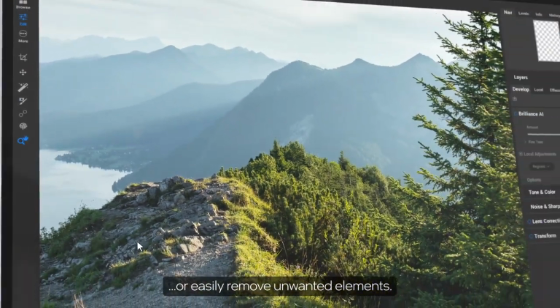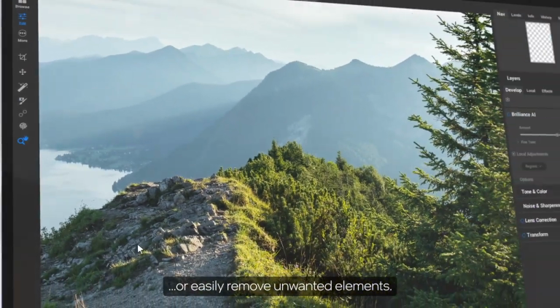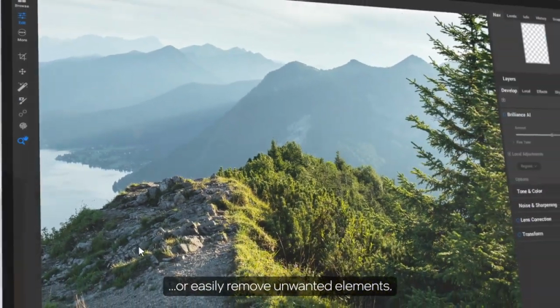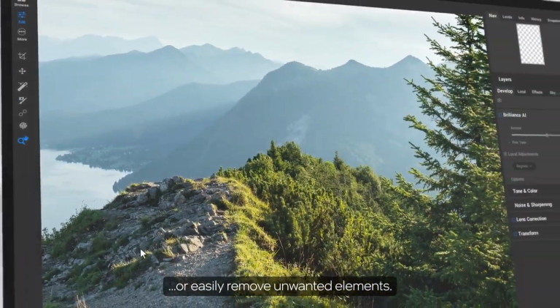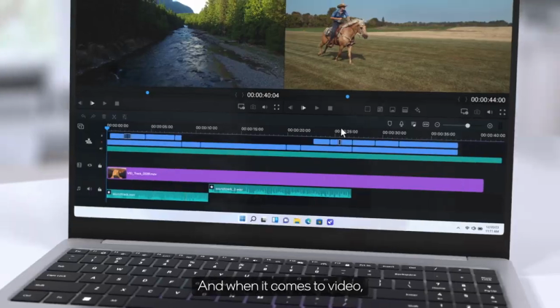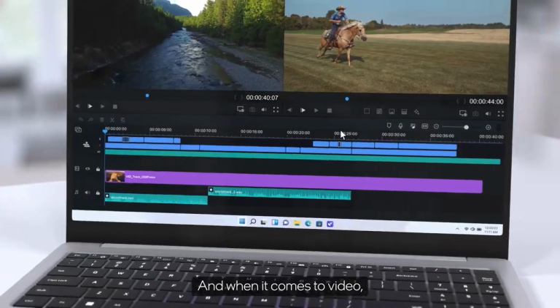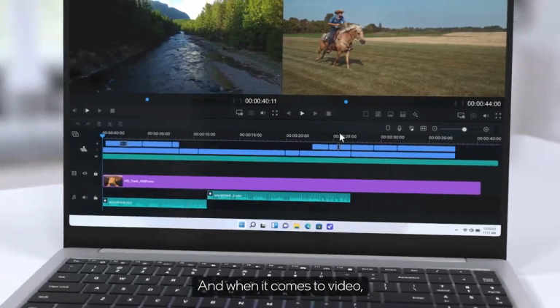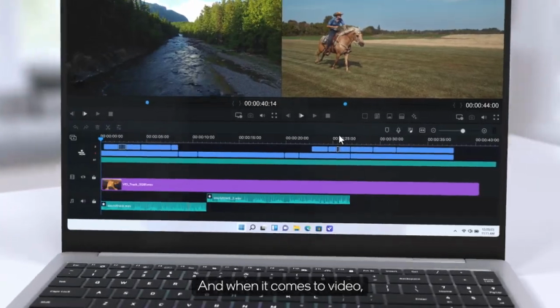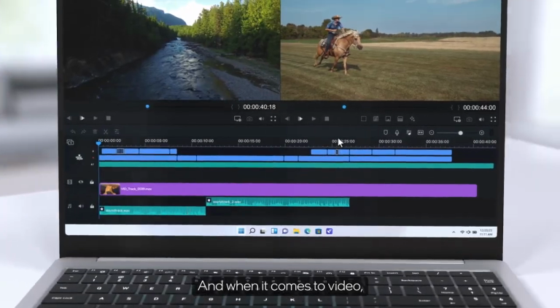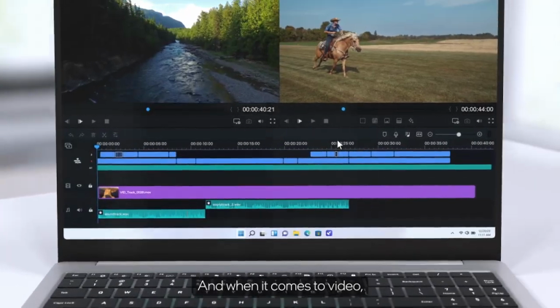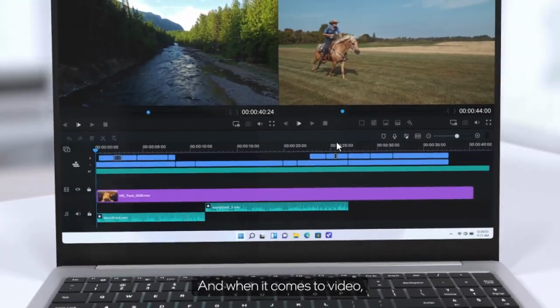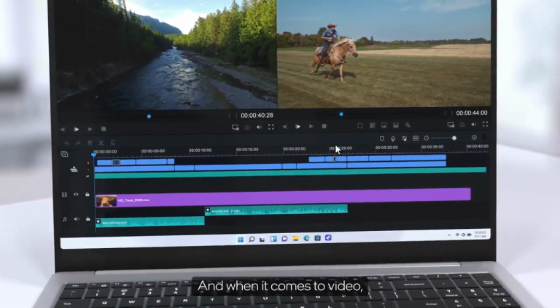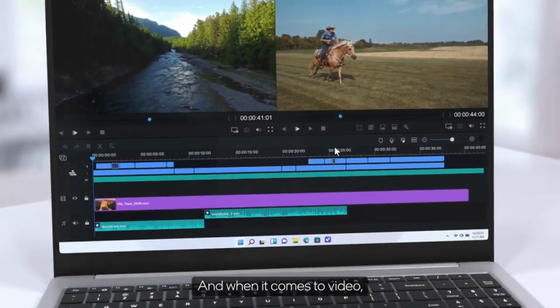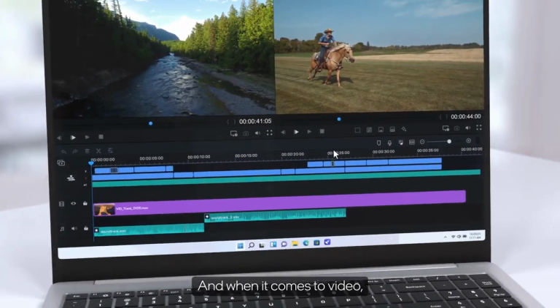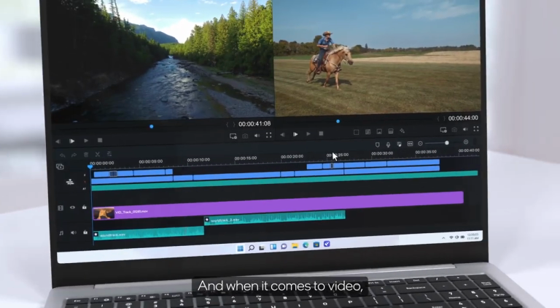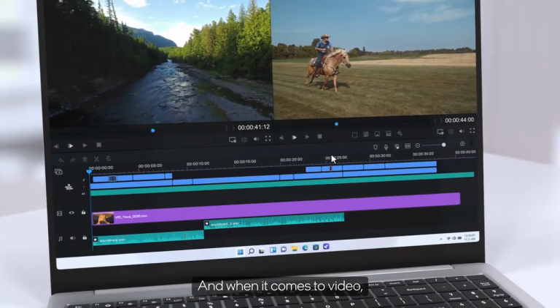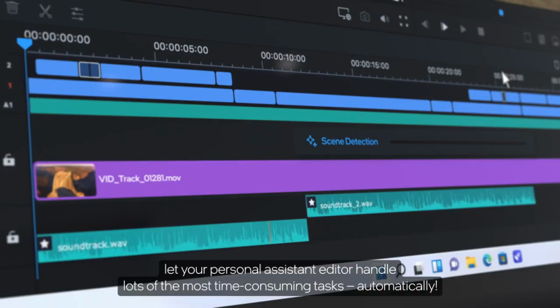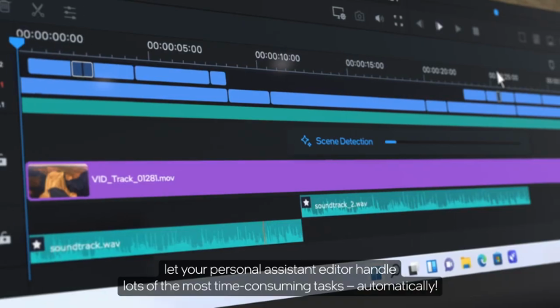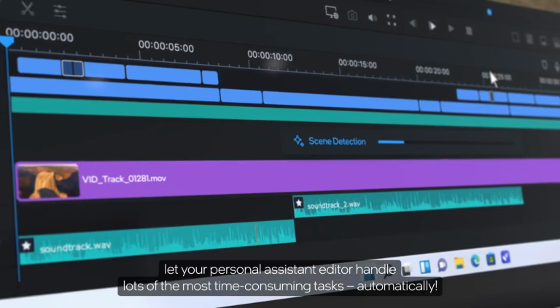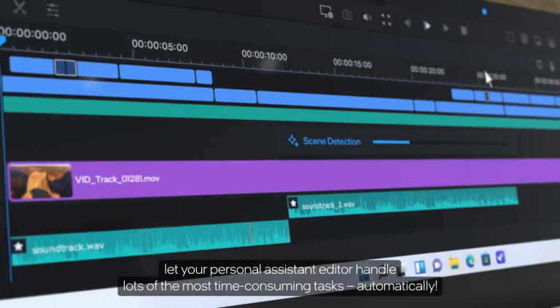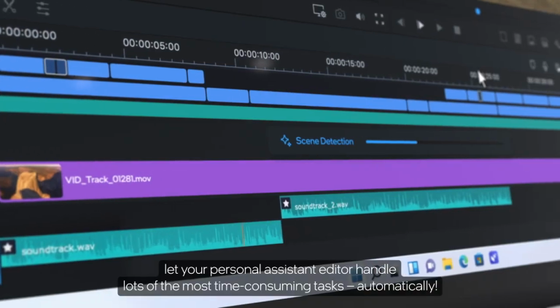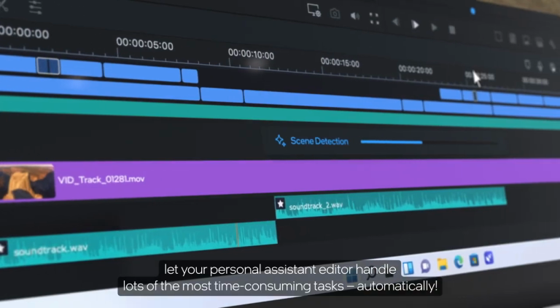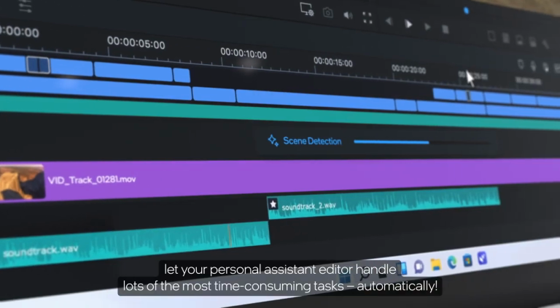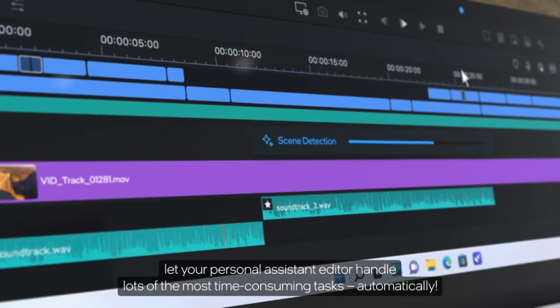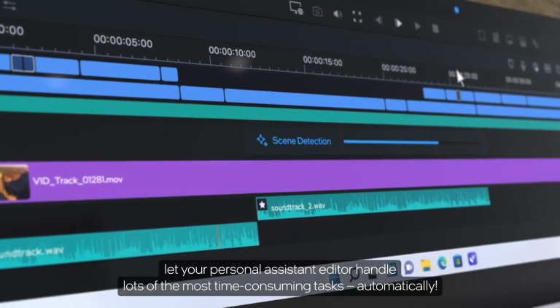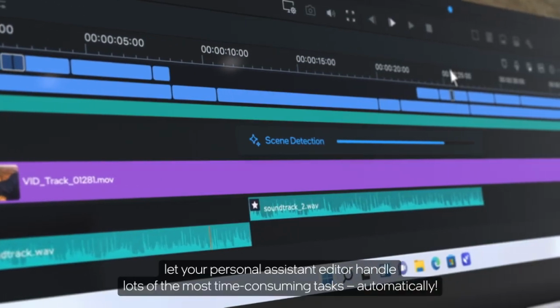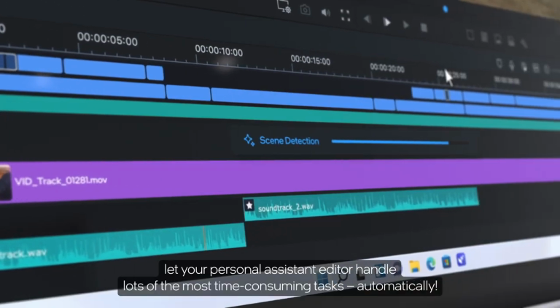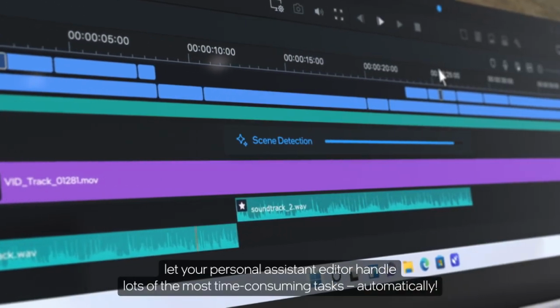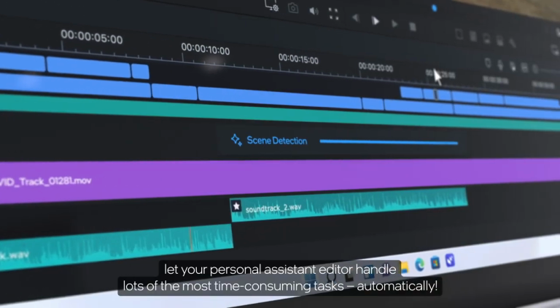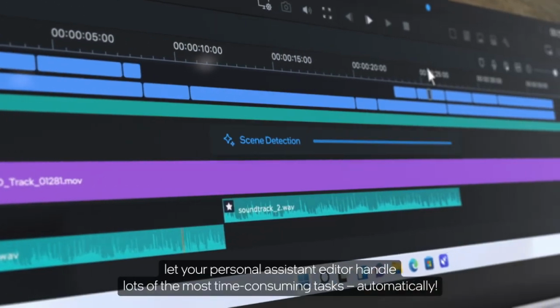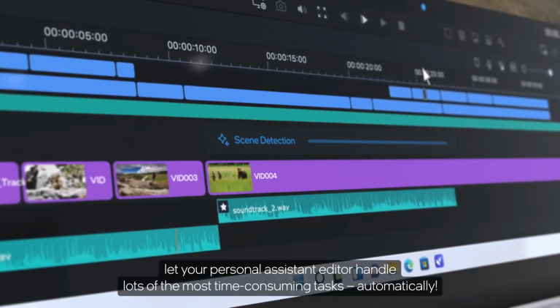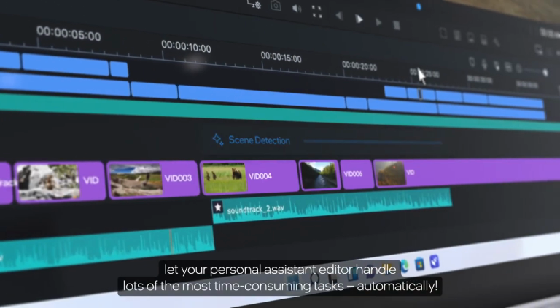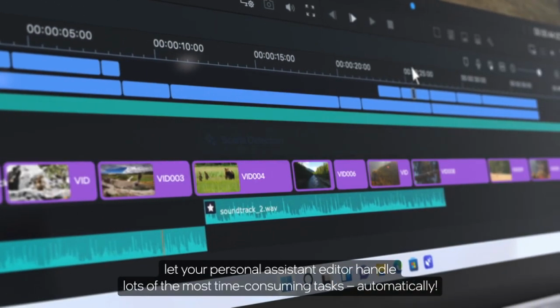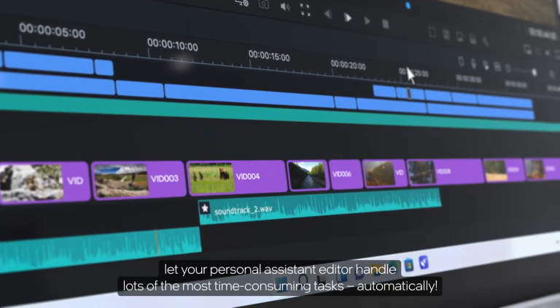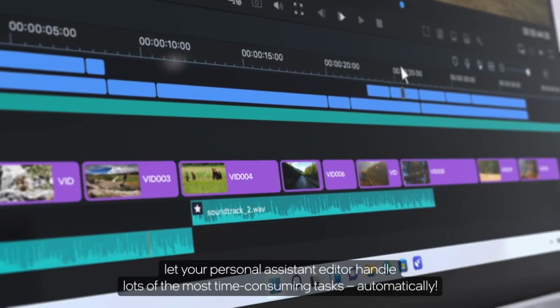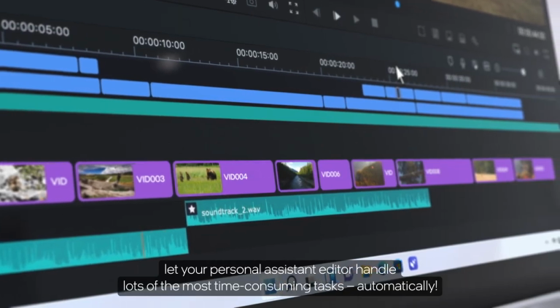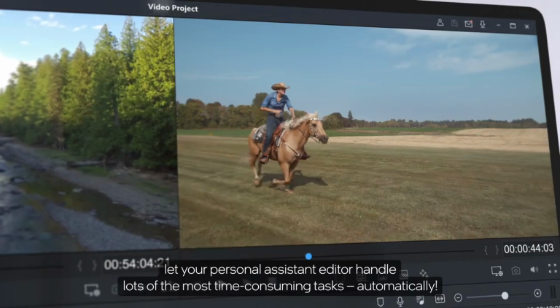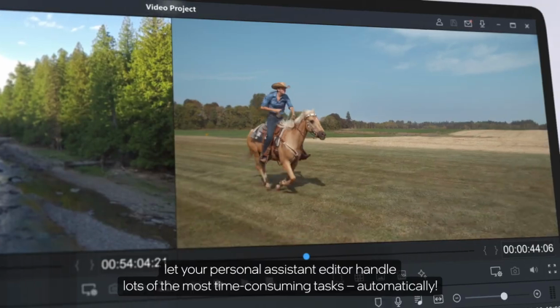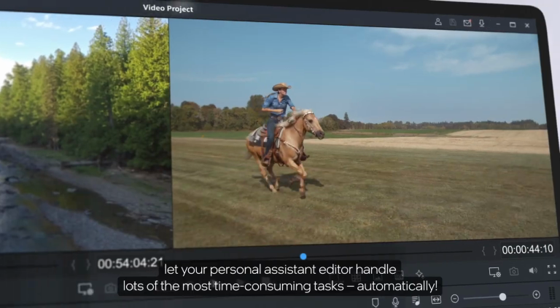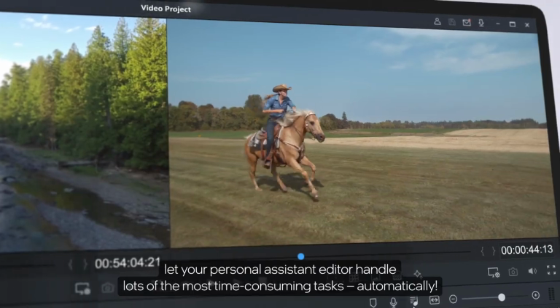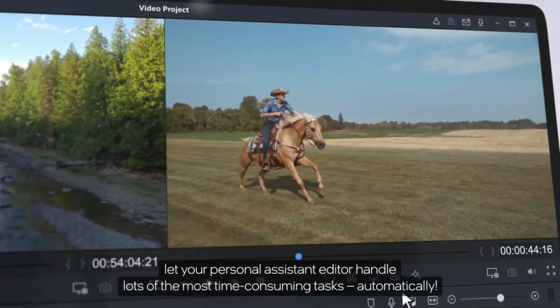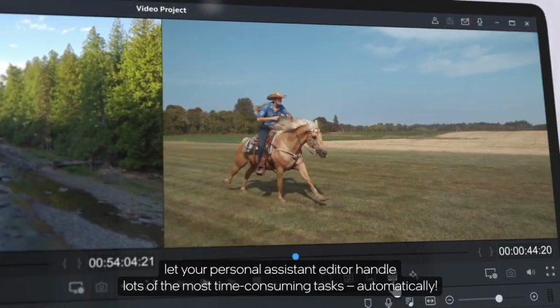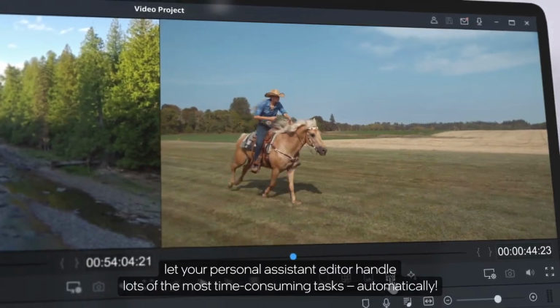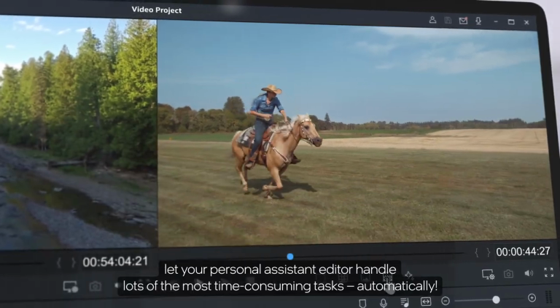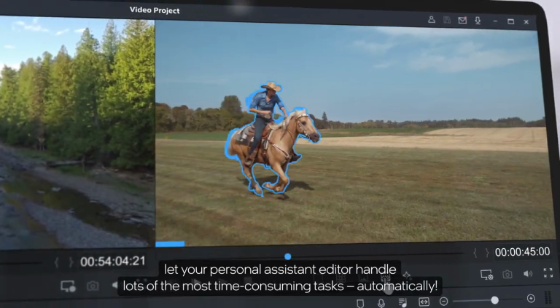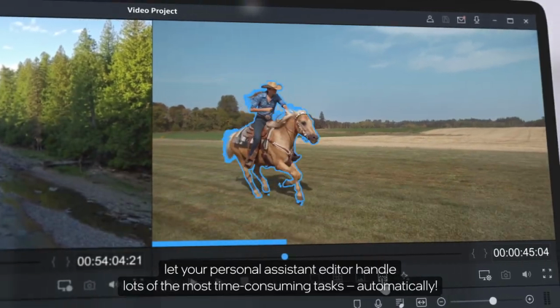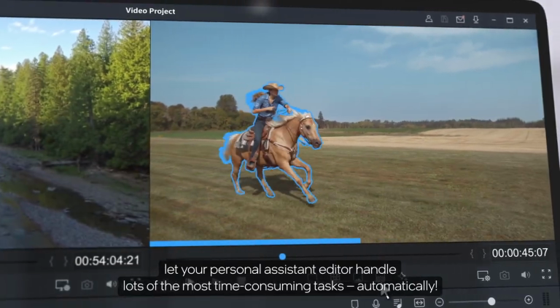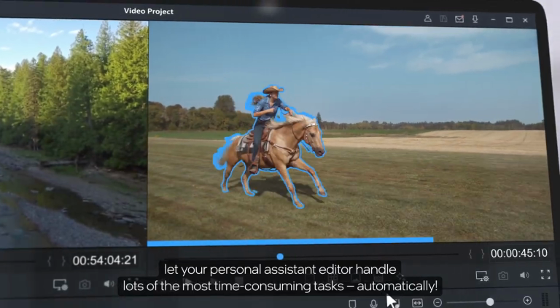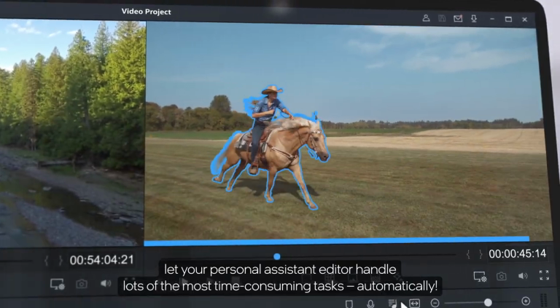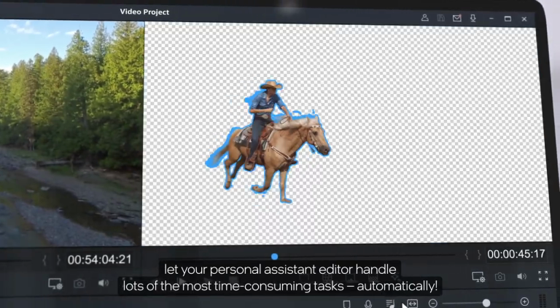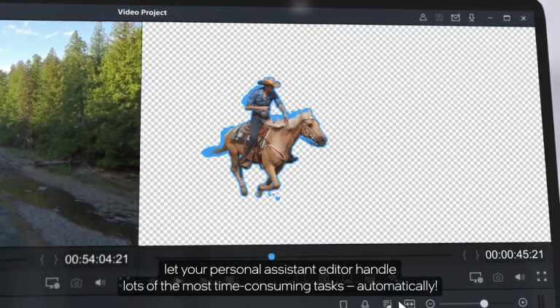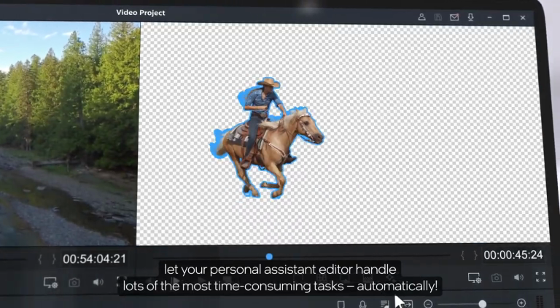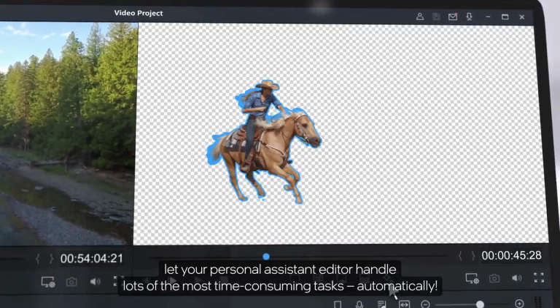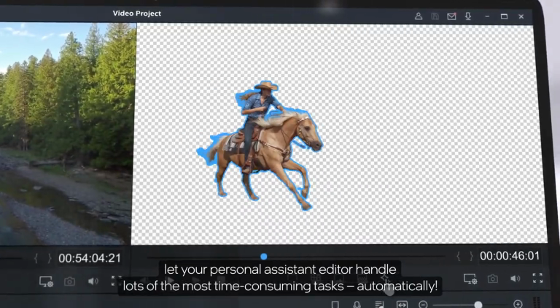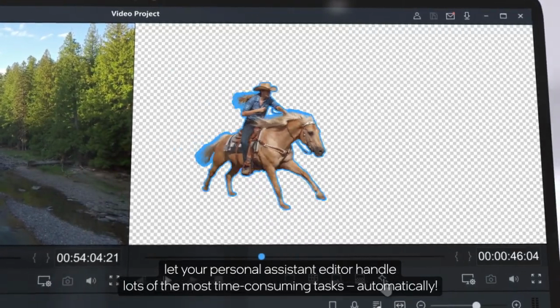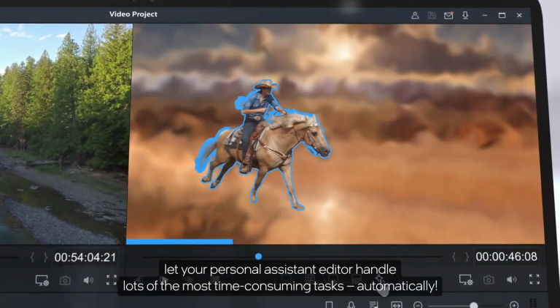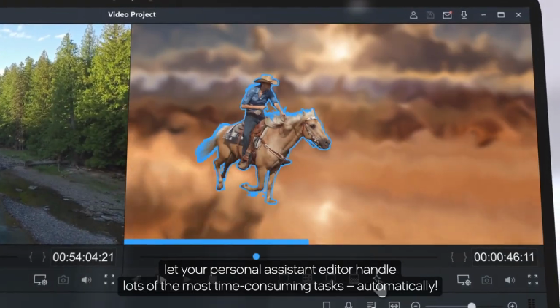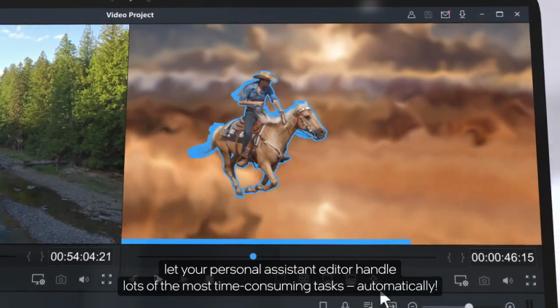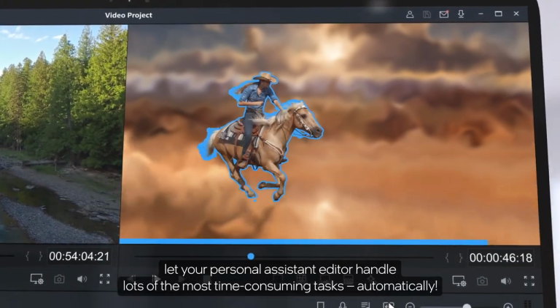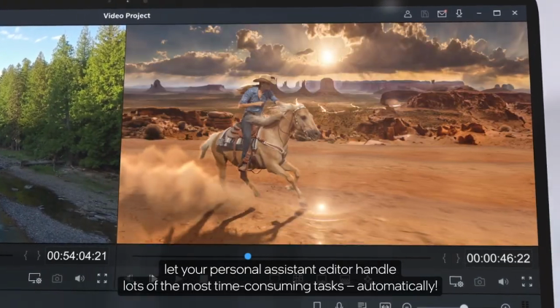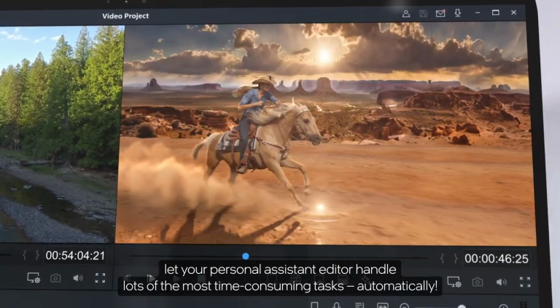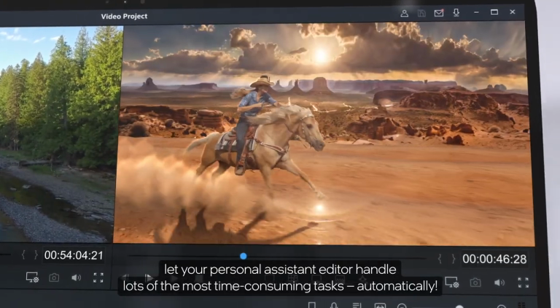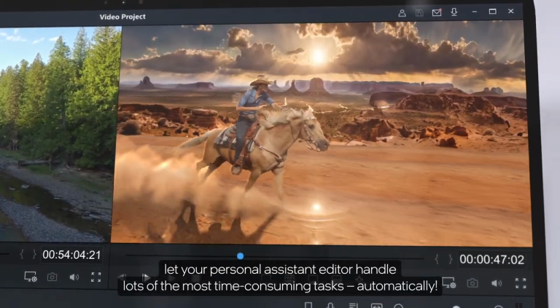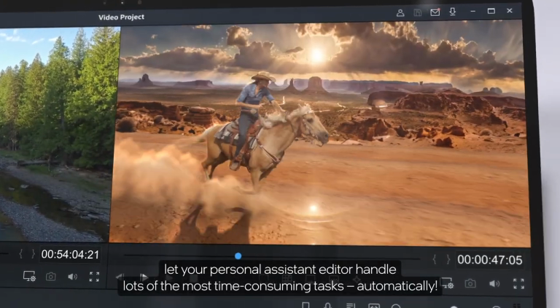And when it comes to video, let your personal assistant editor handle lots of the most time-consuming tasks automatically.